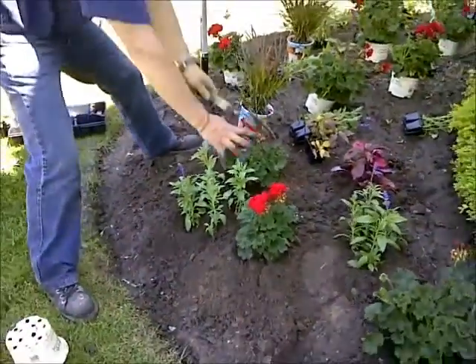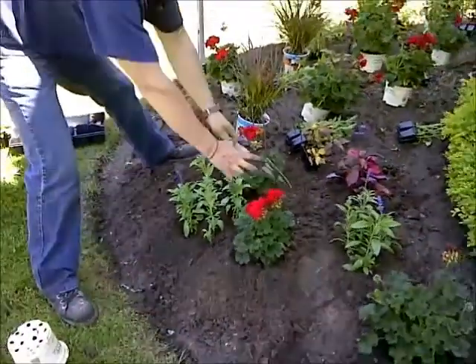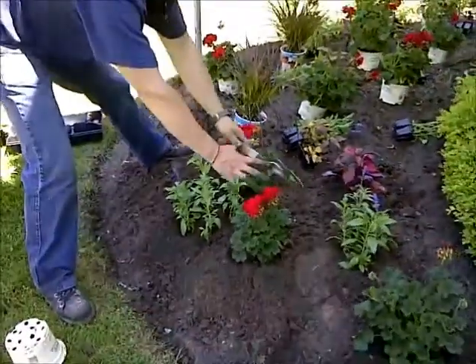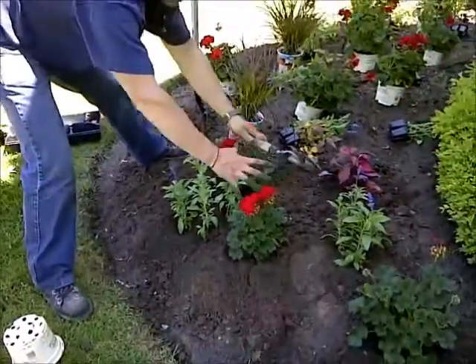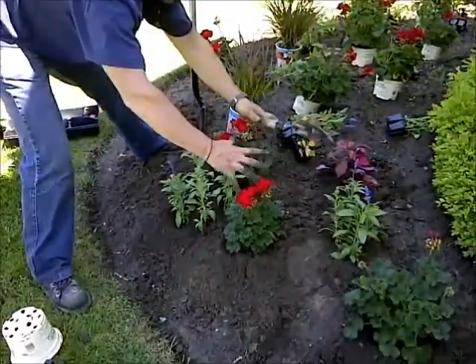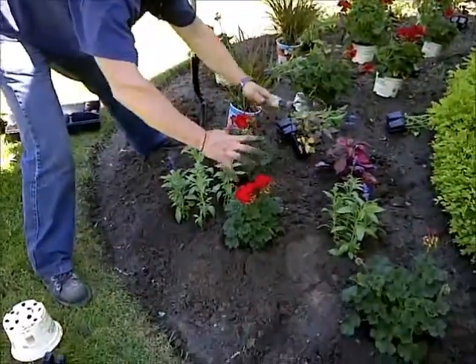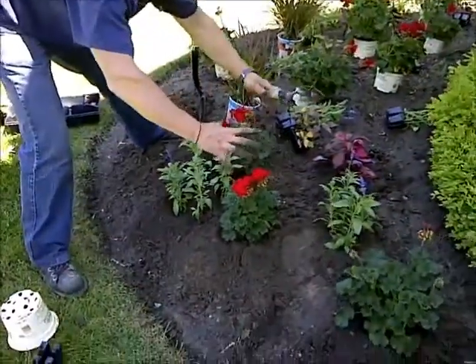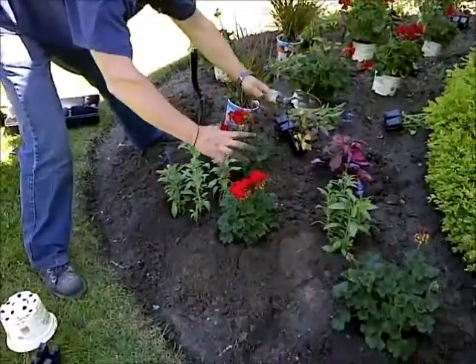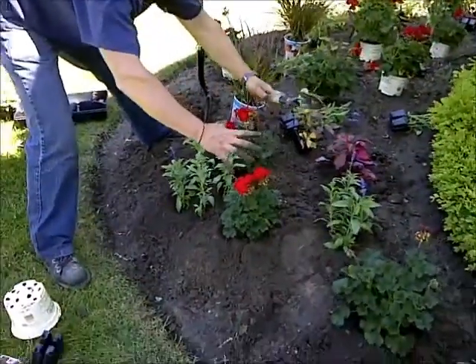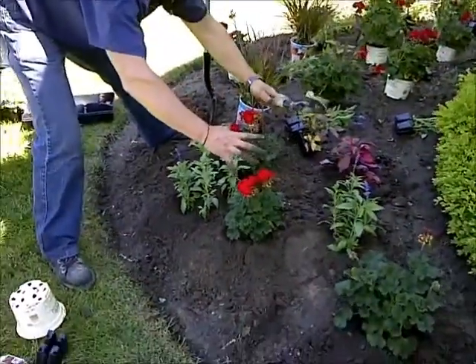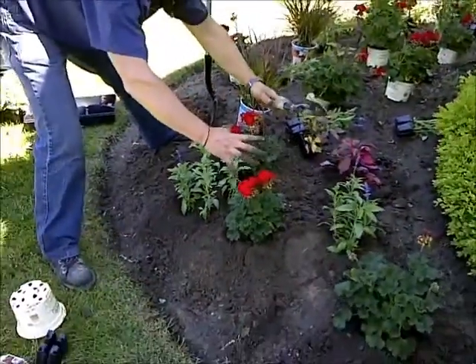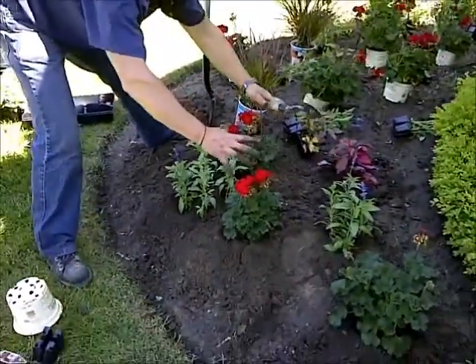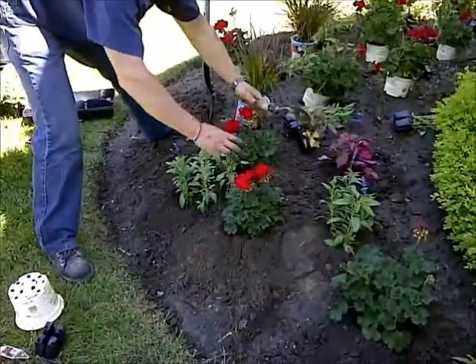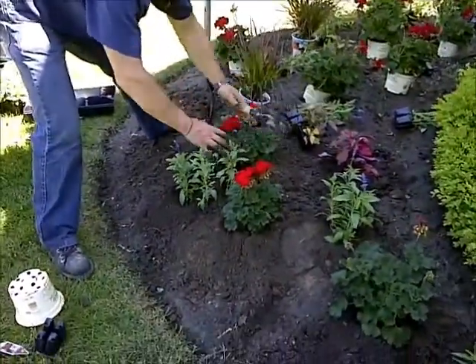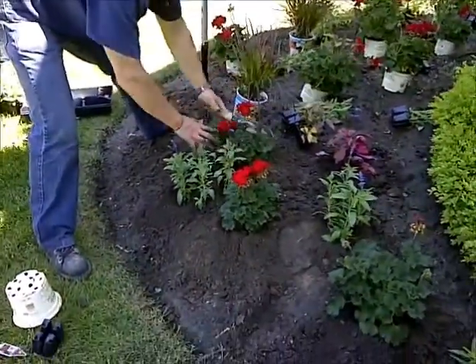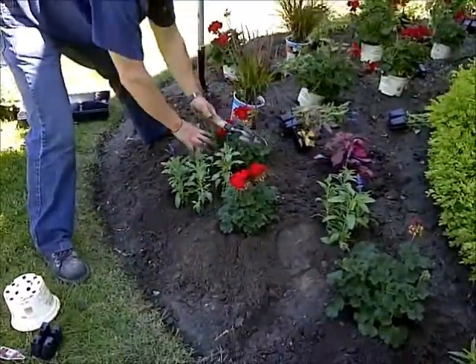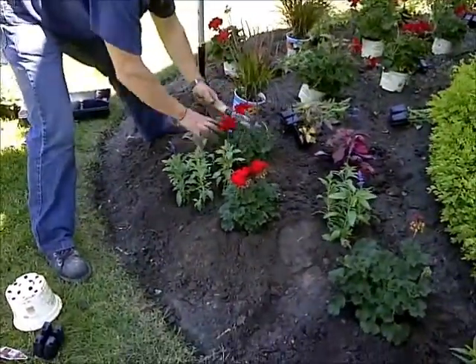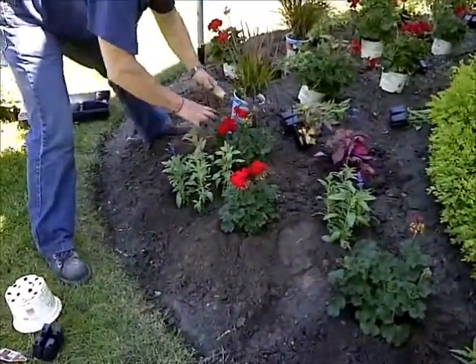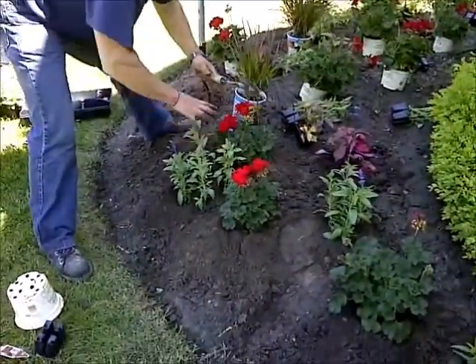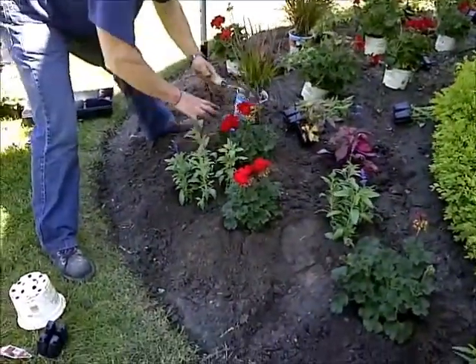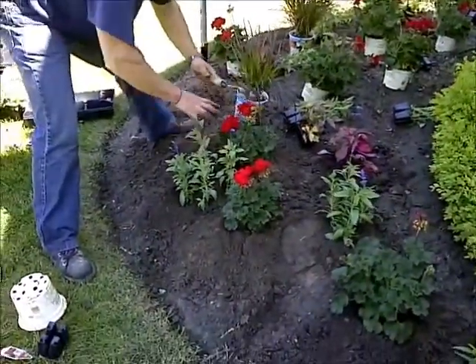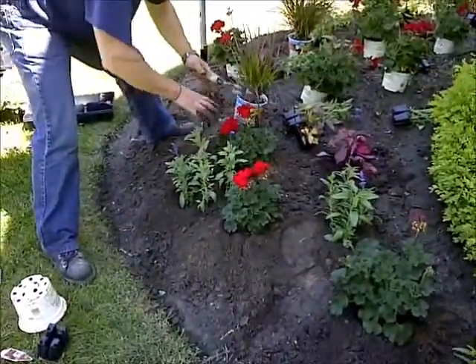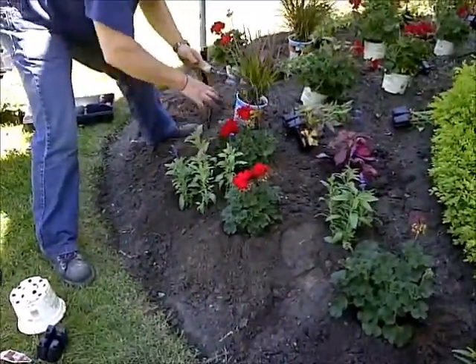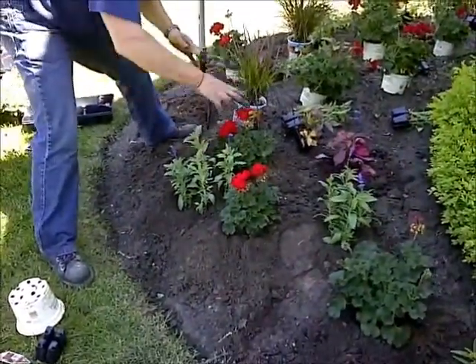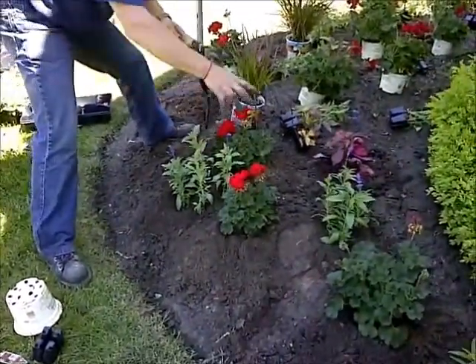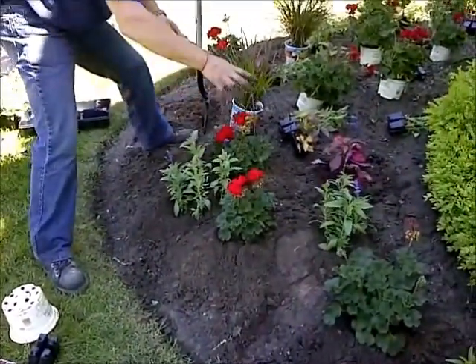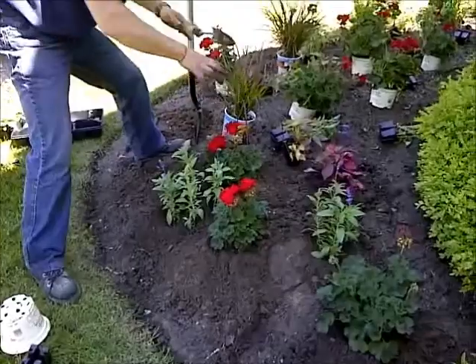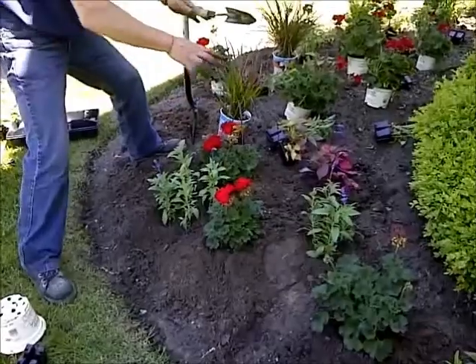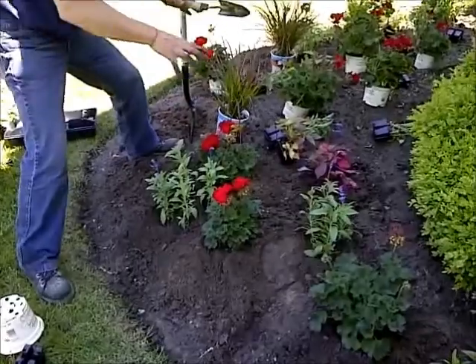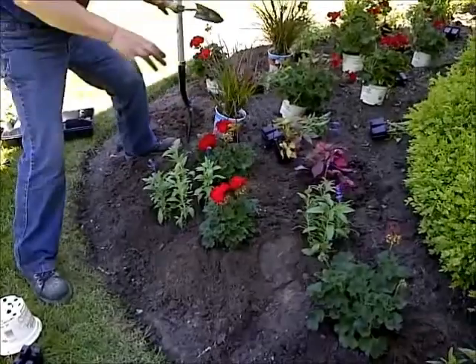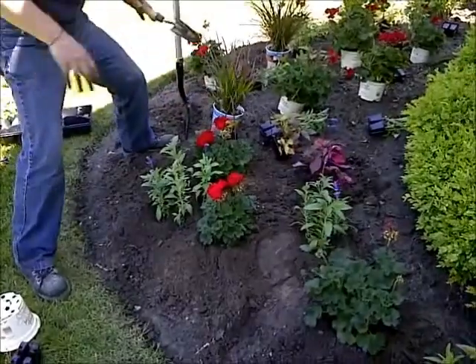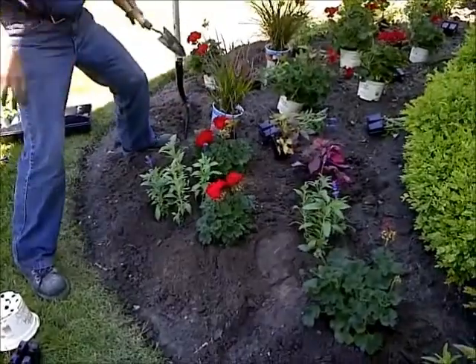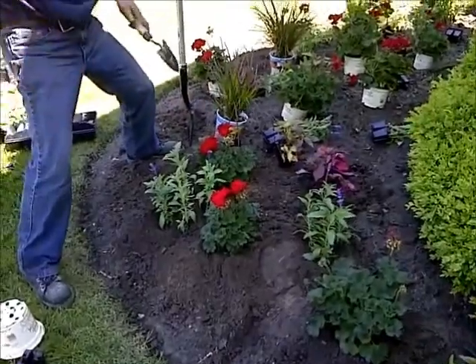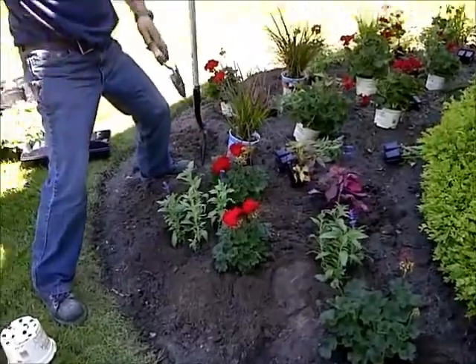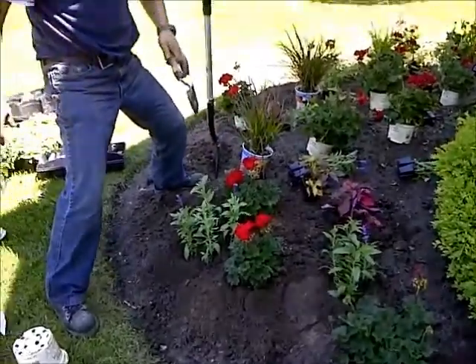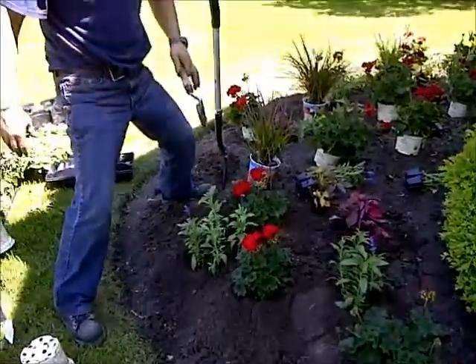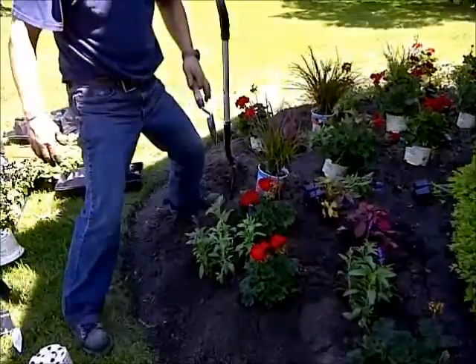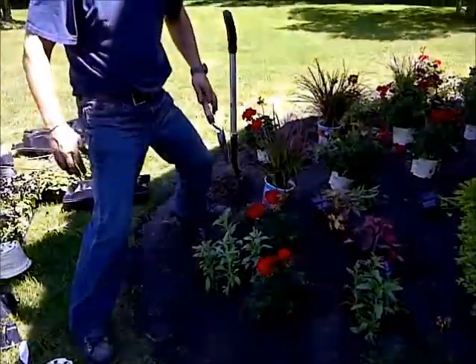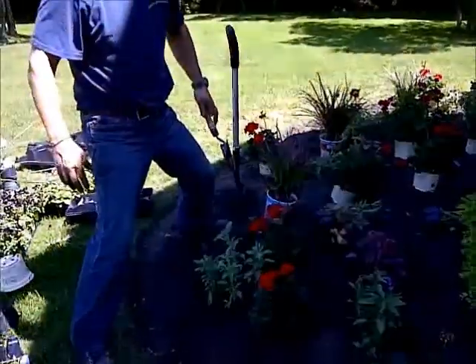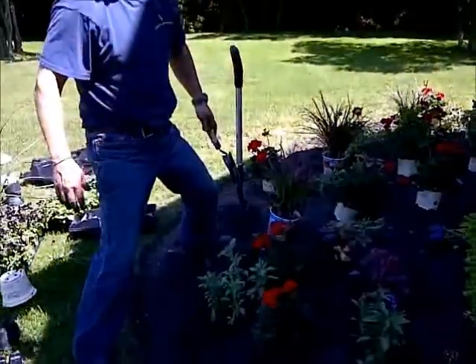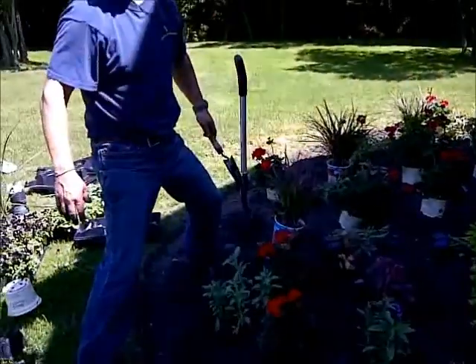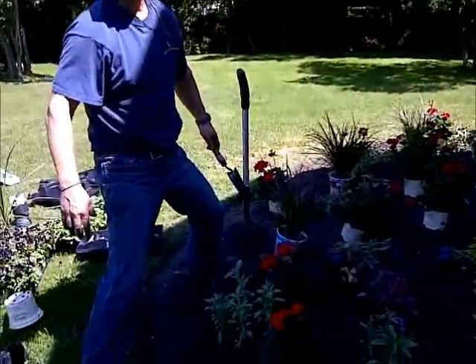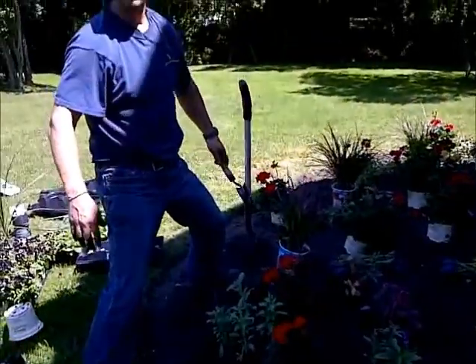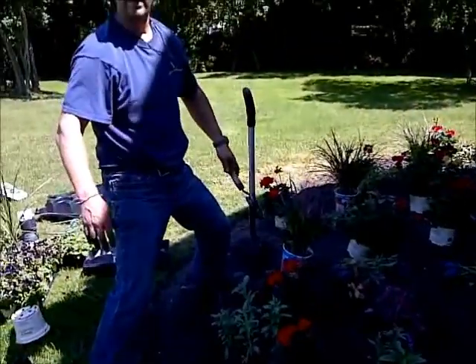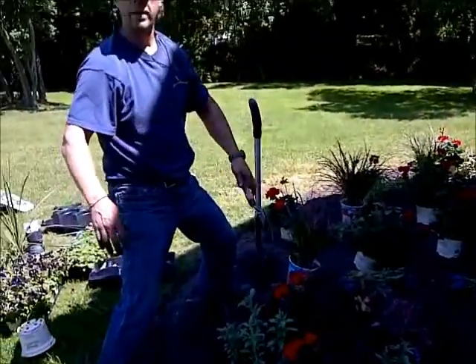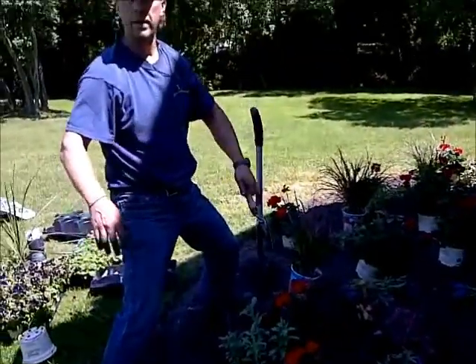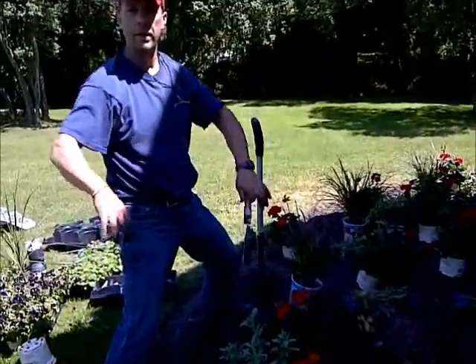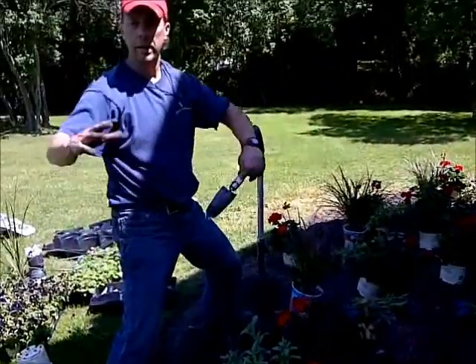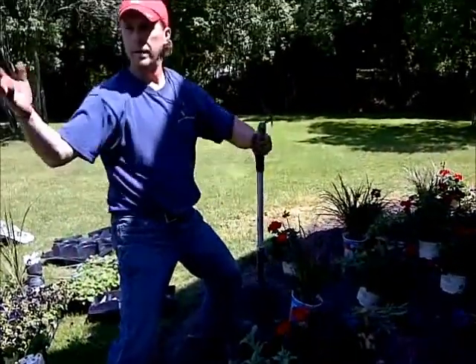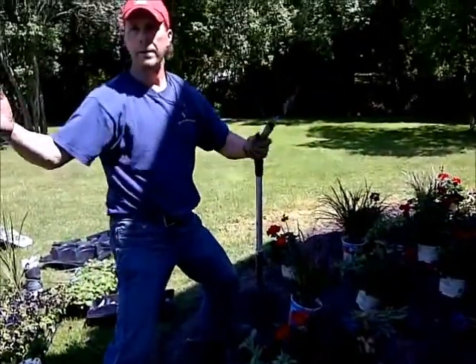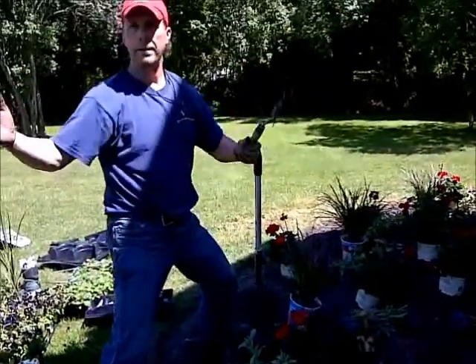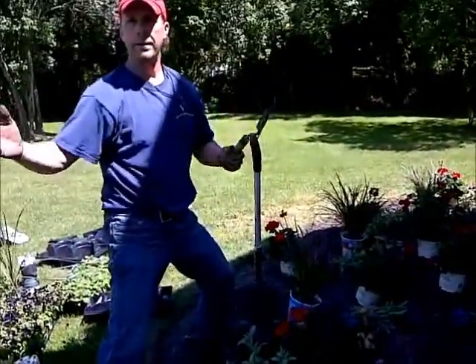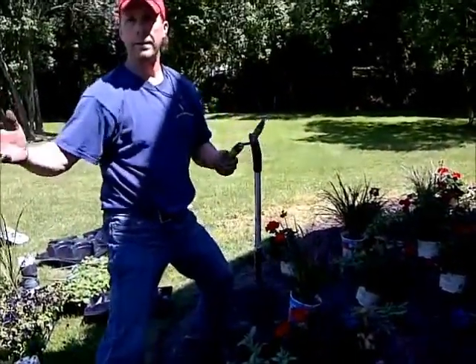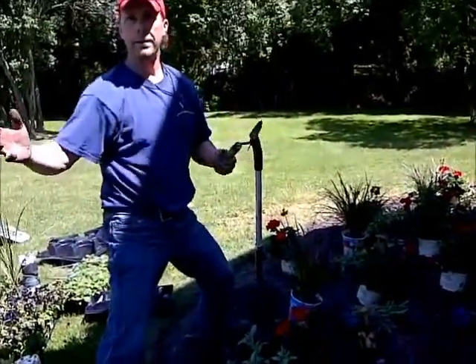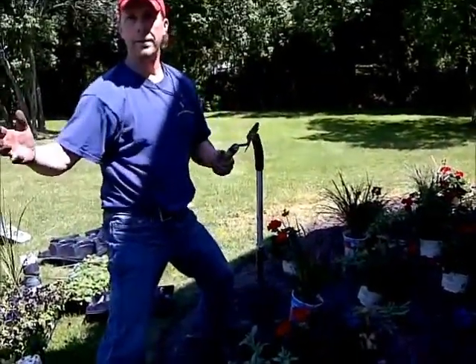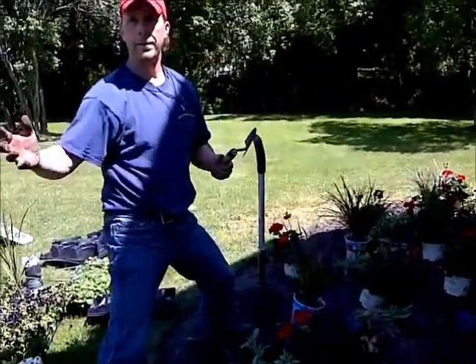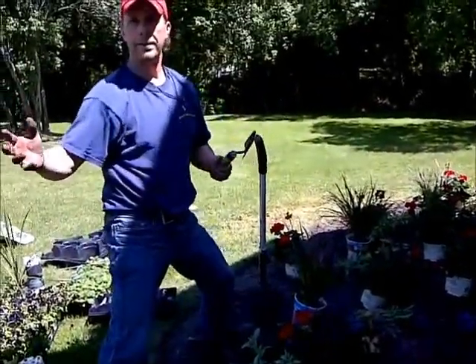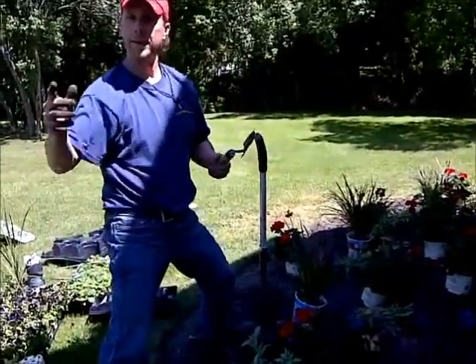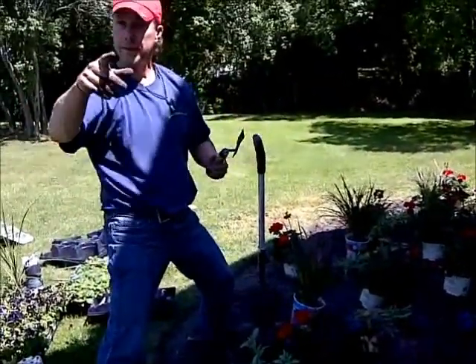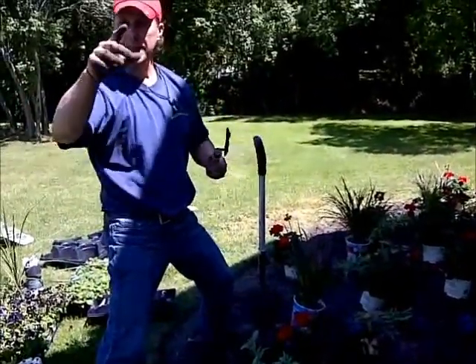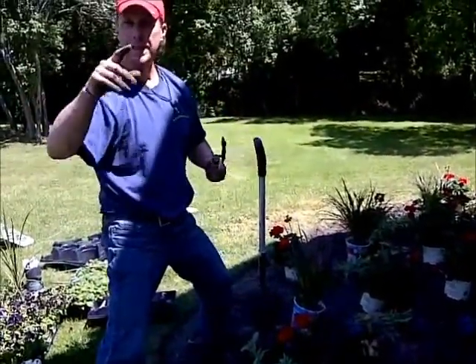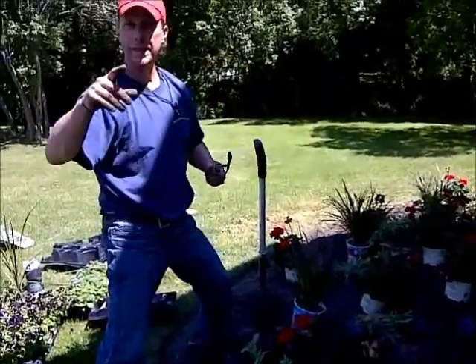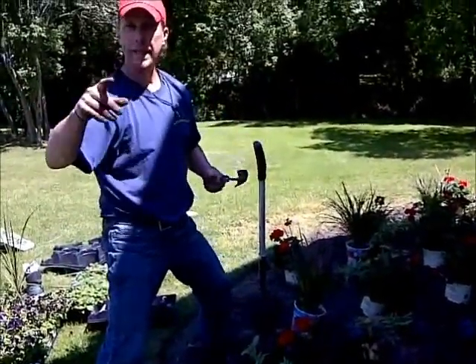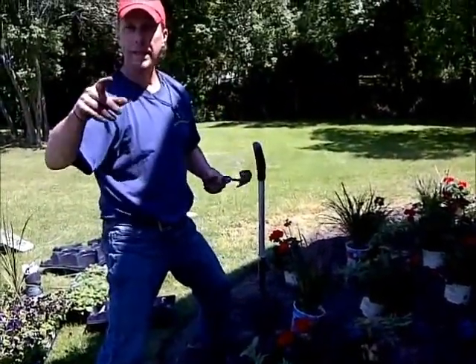These geraniums are going to come up and fill this area. I like to stagger the plants around. It's as easy as that.